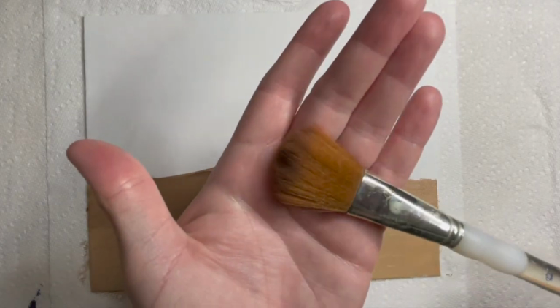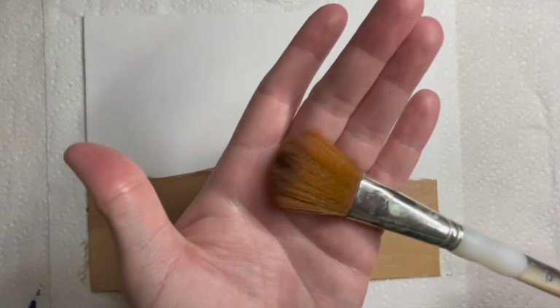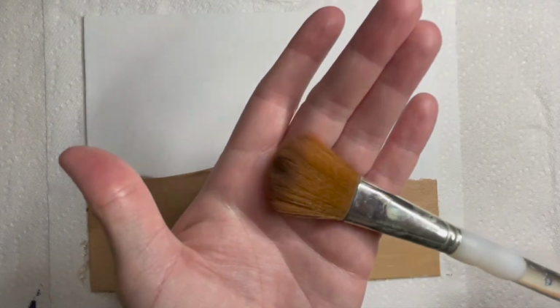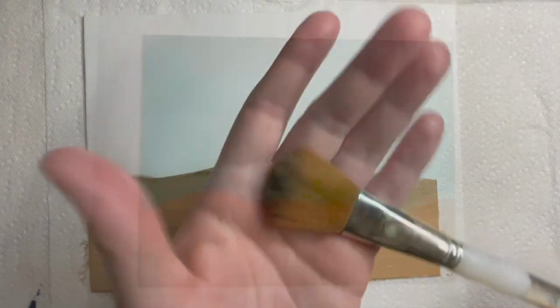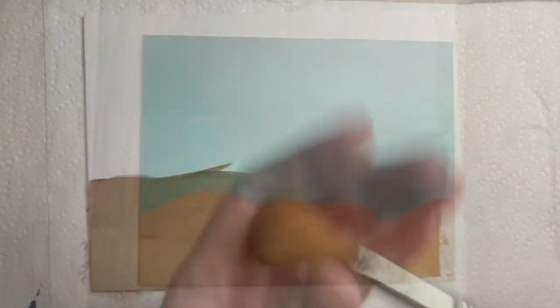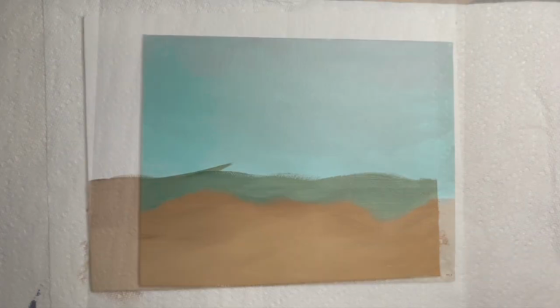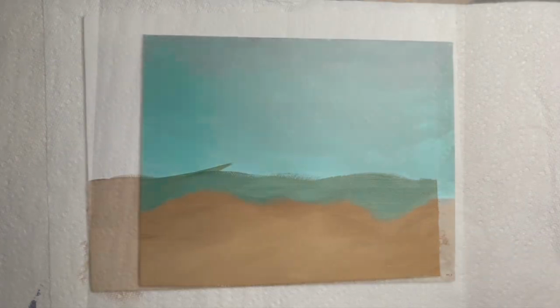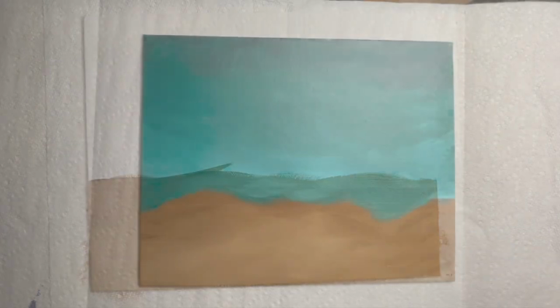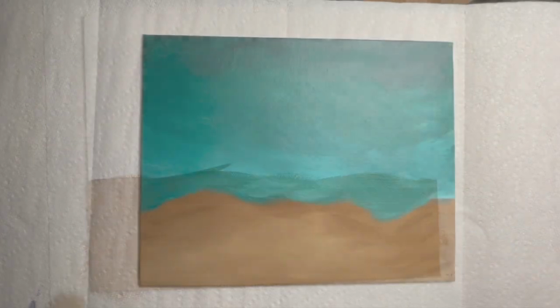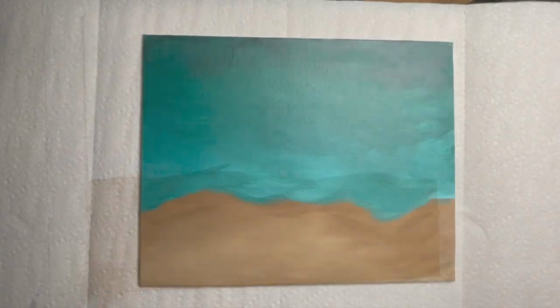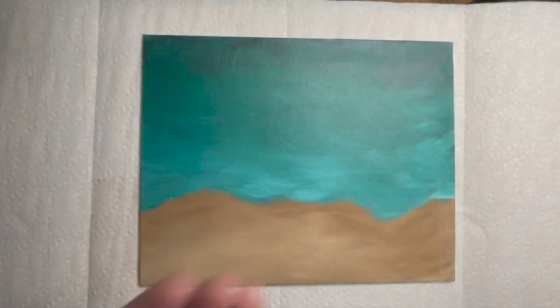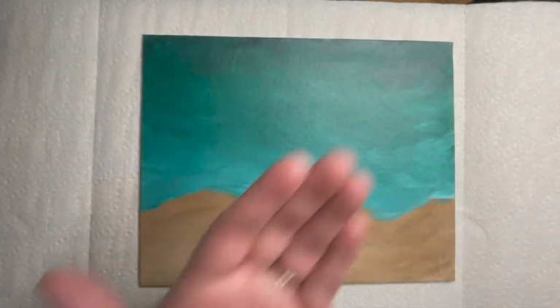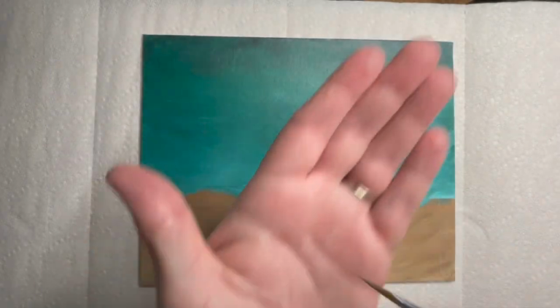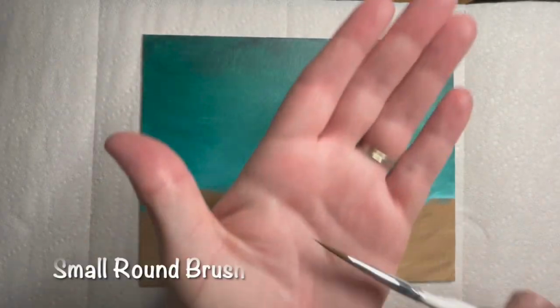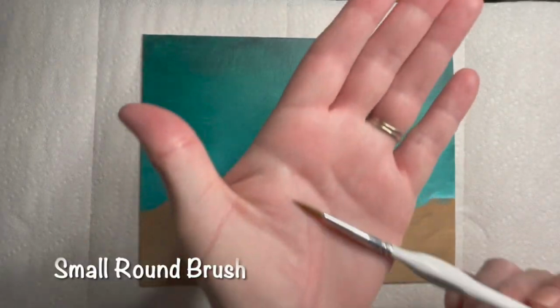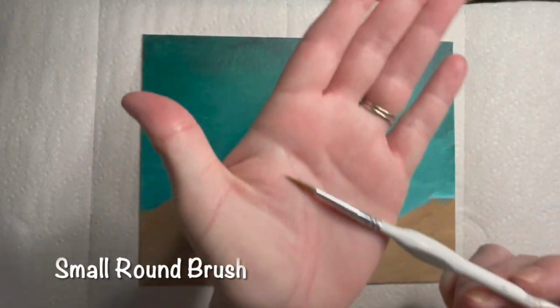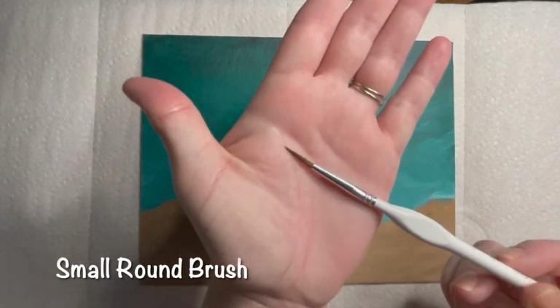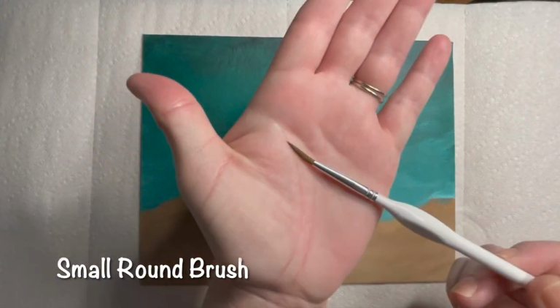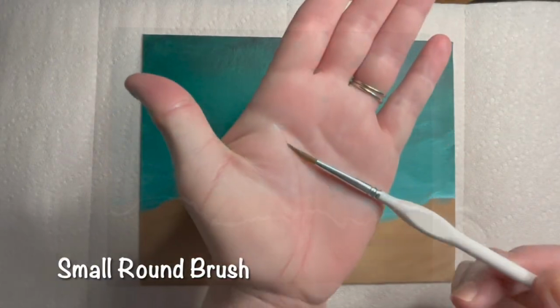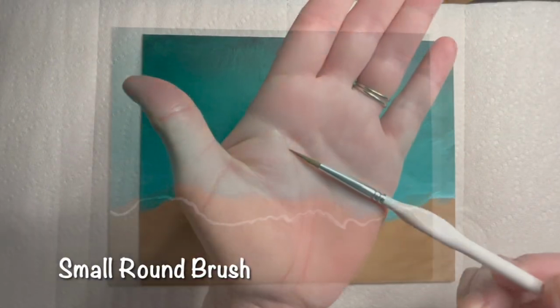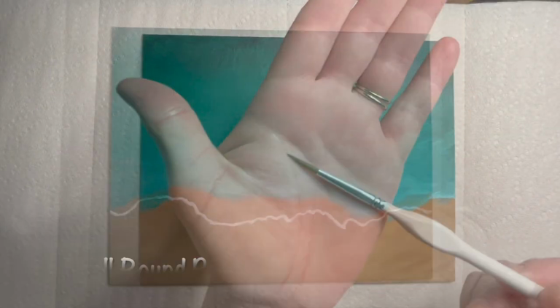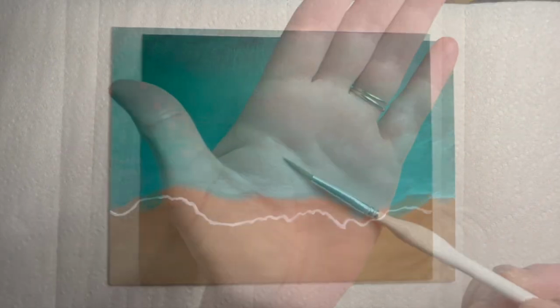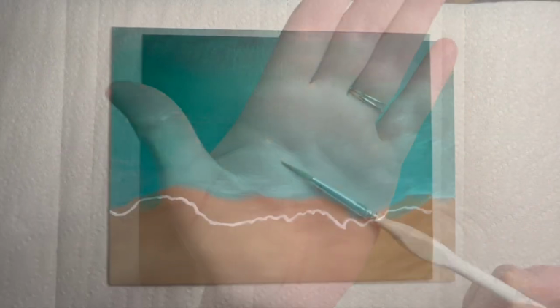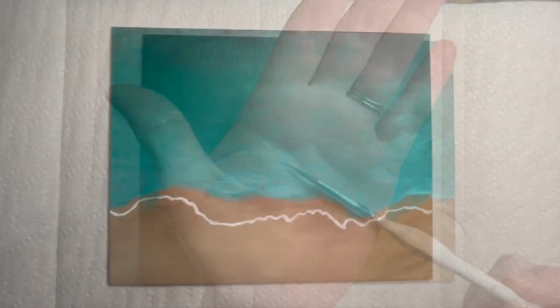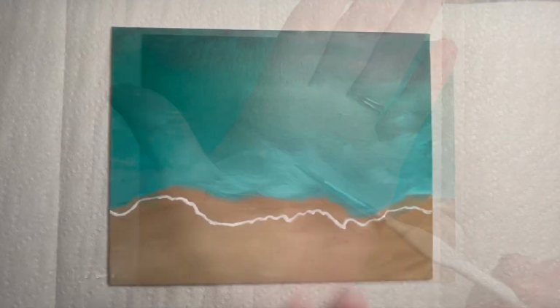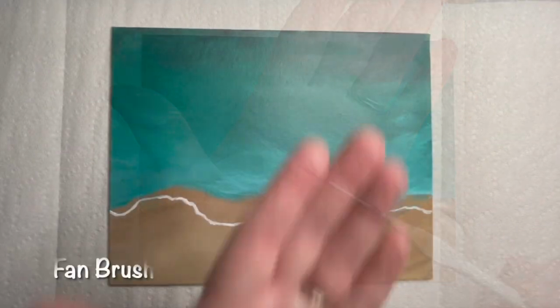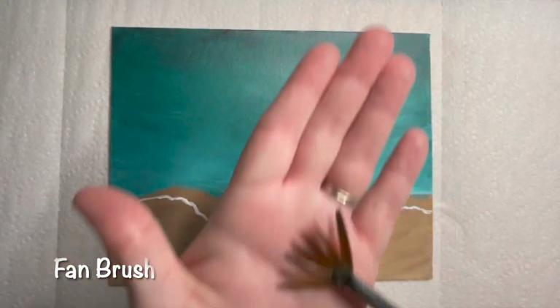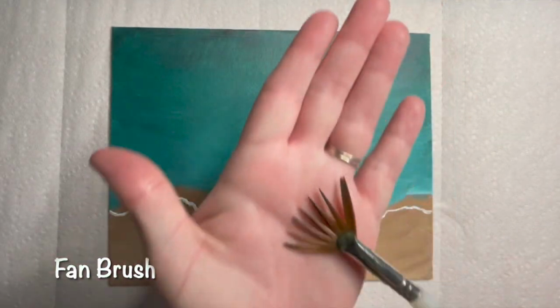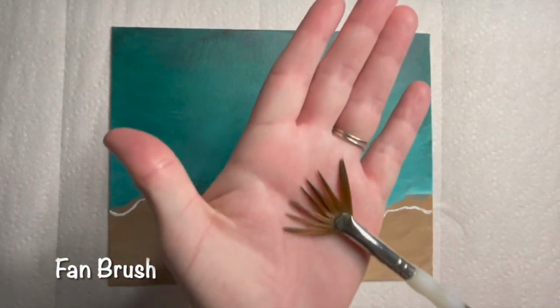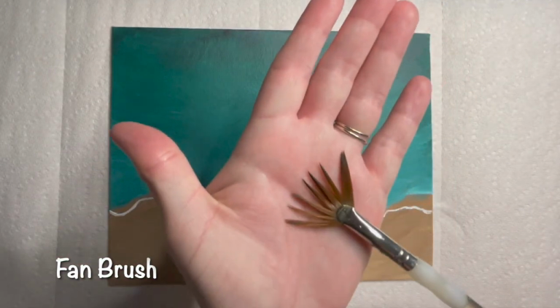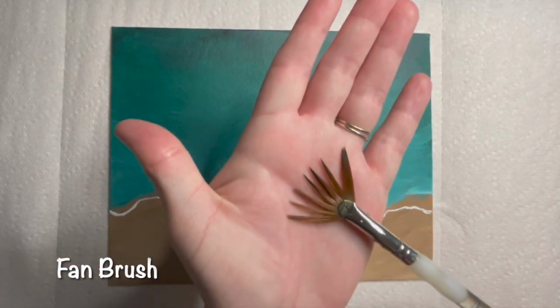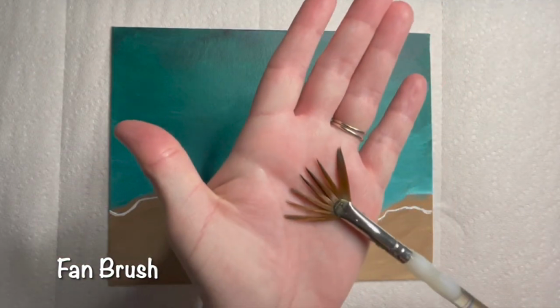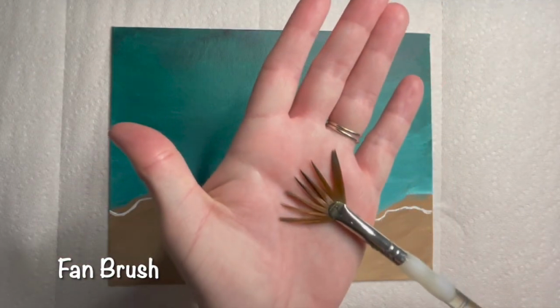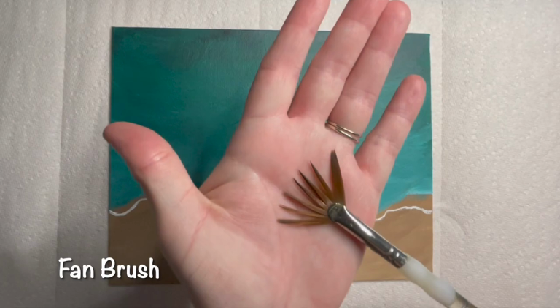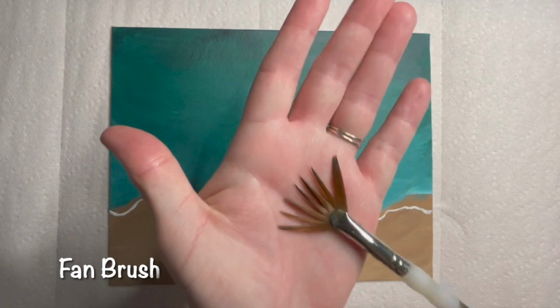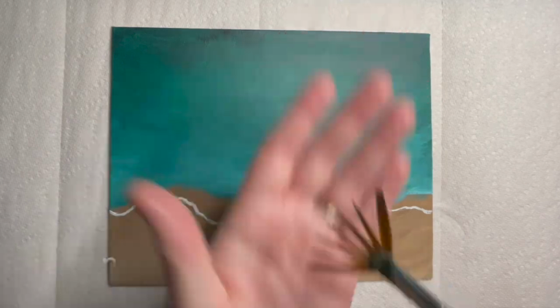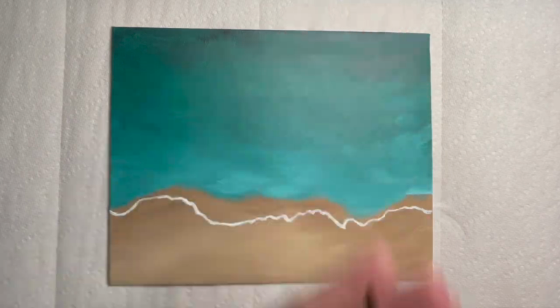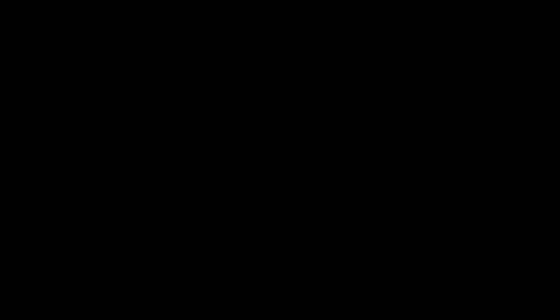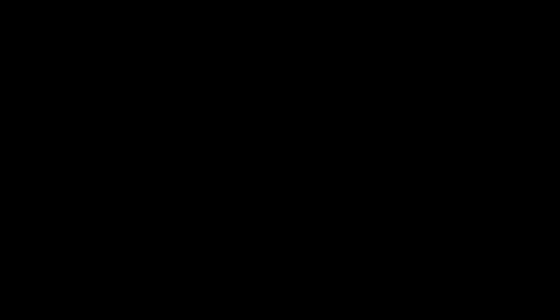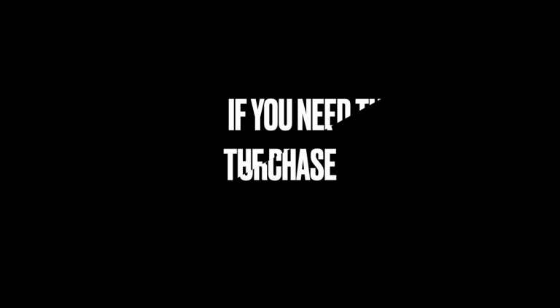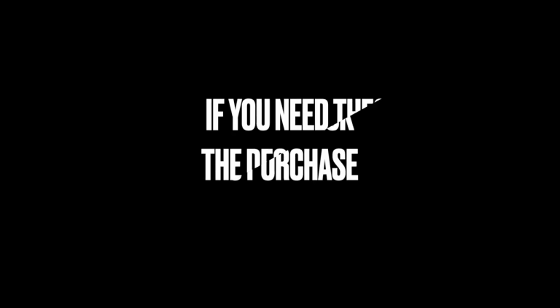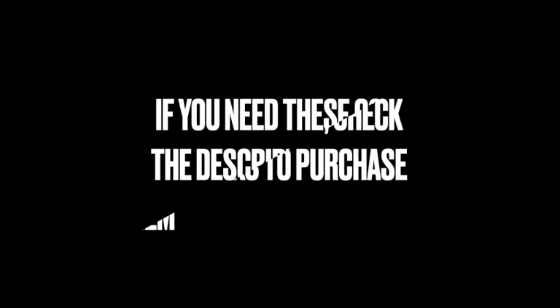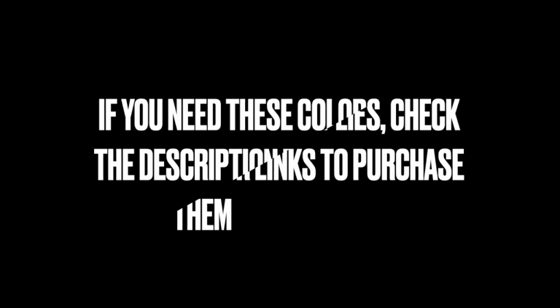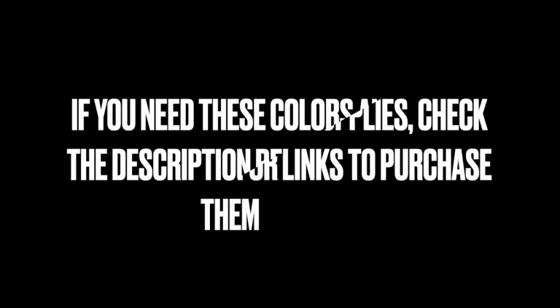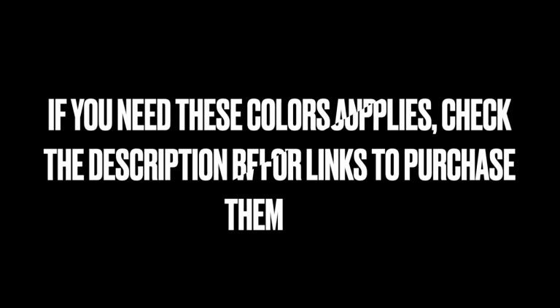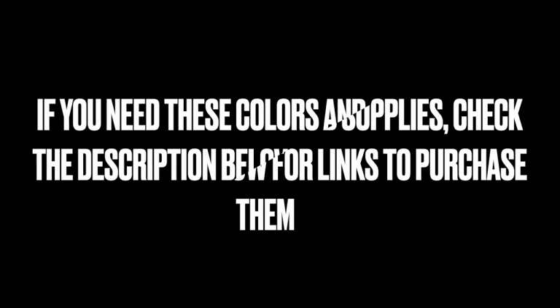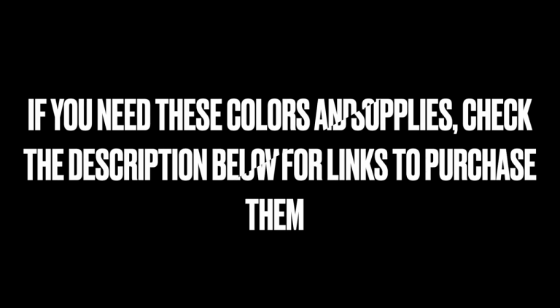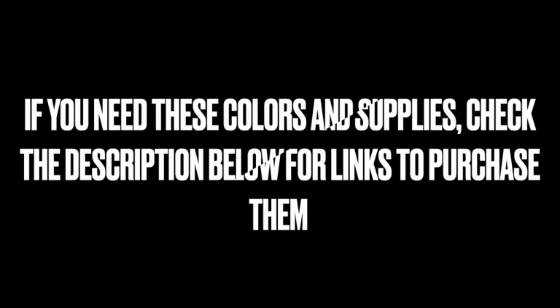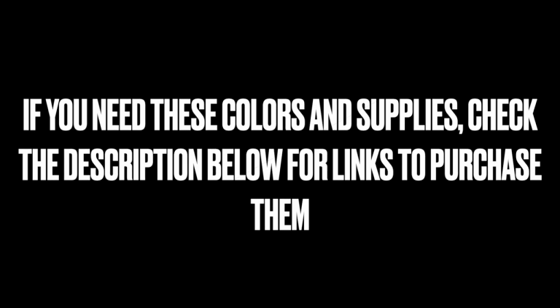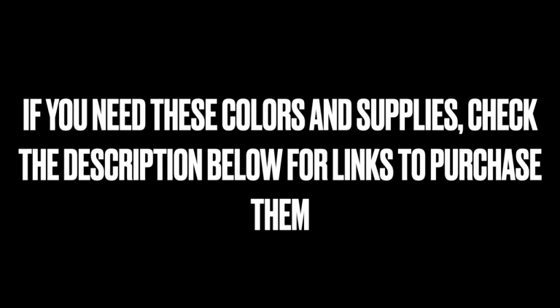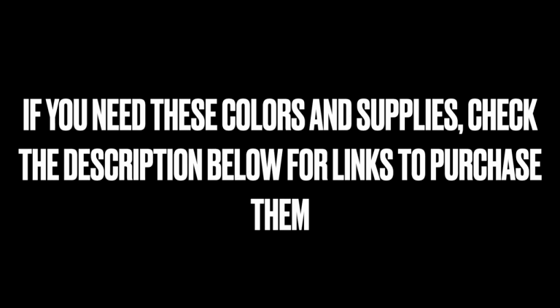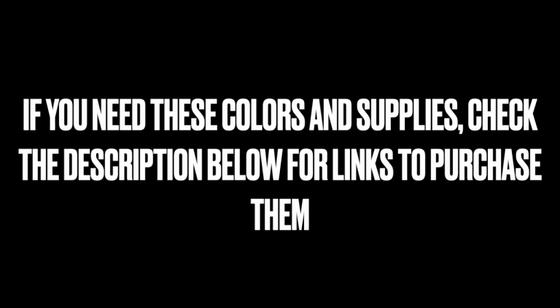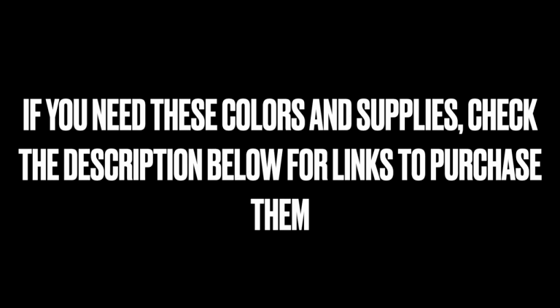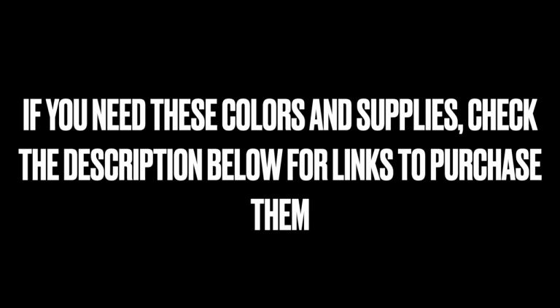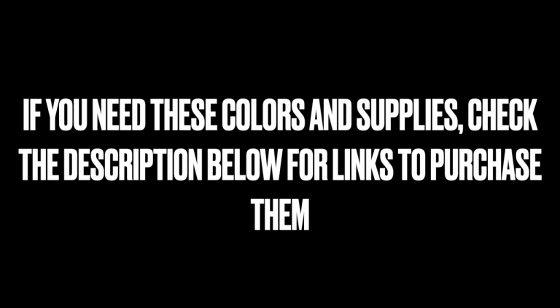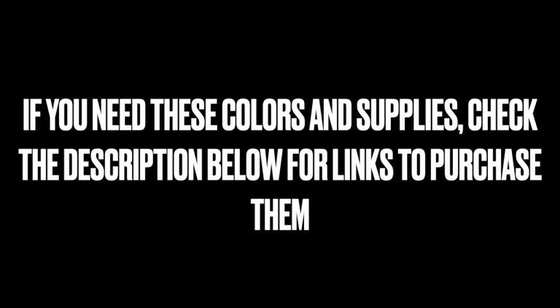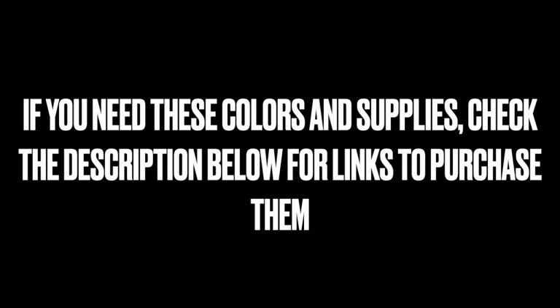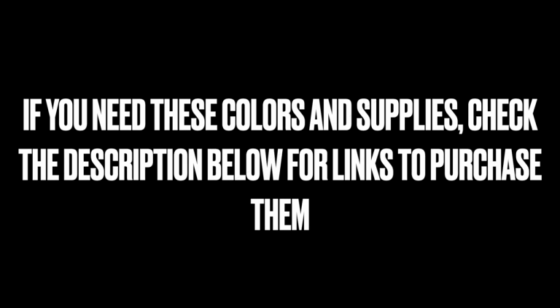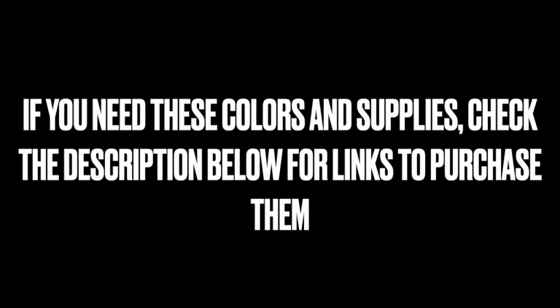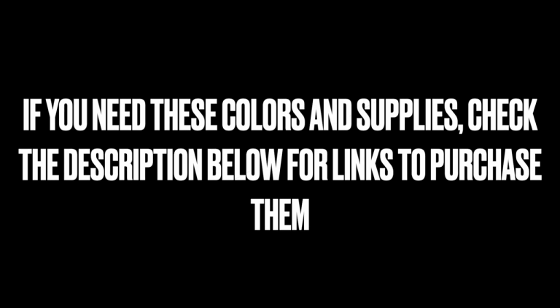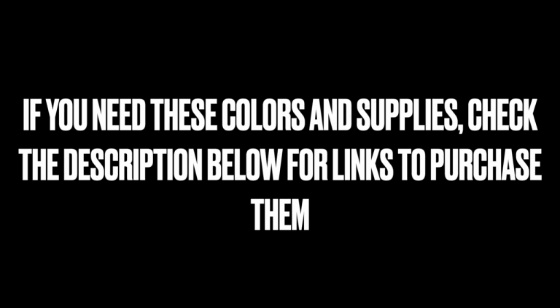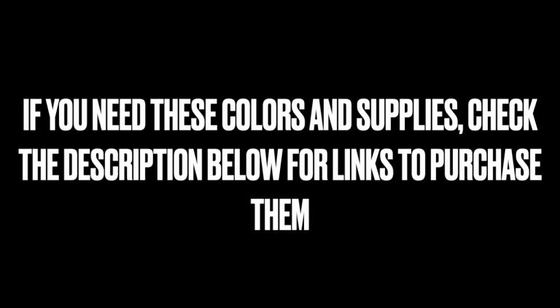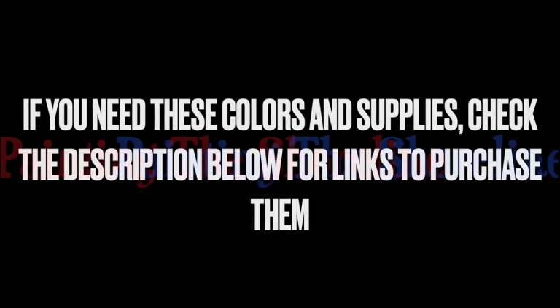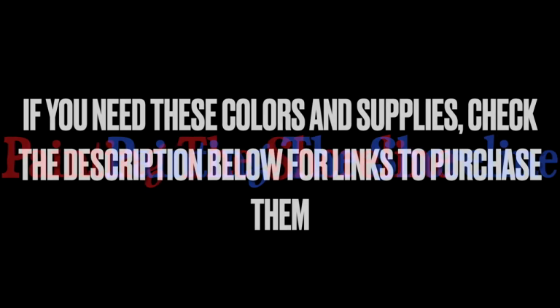There's an option to use a filbert brush too. If you need to find these supplies, the links below will help you find the right tools for this tutorial.